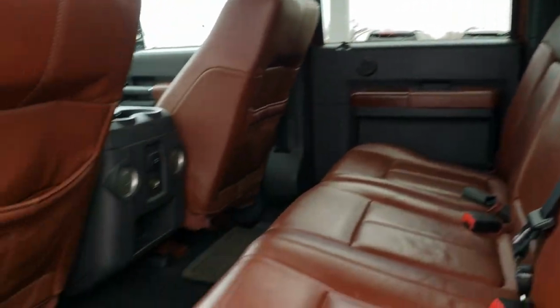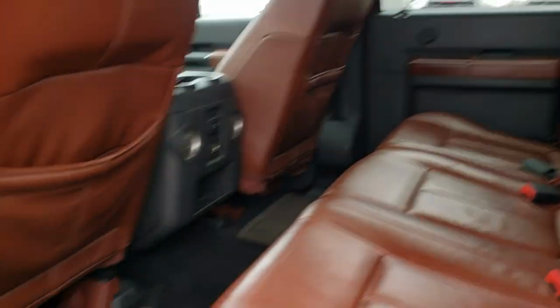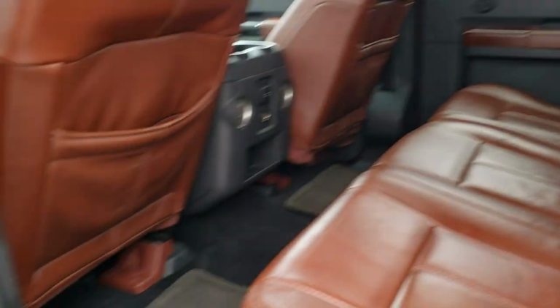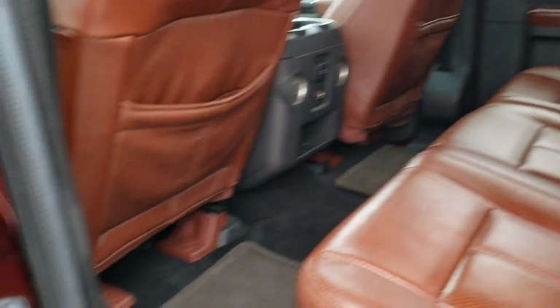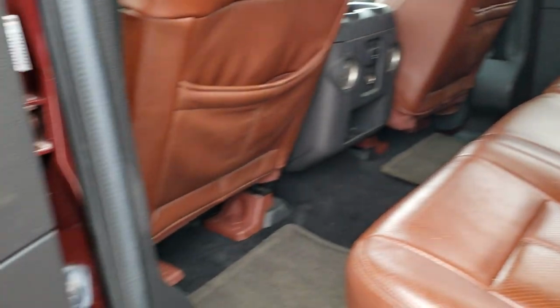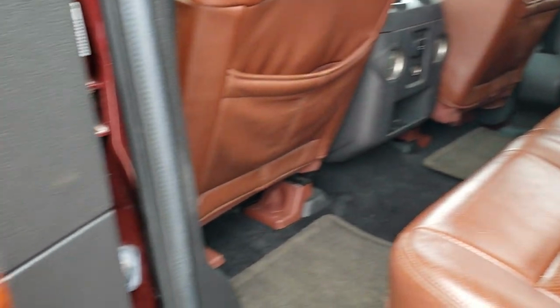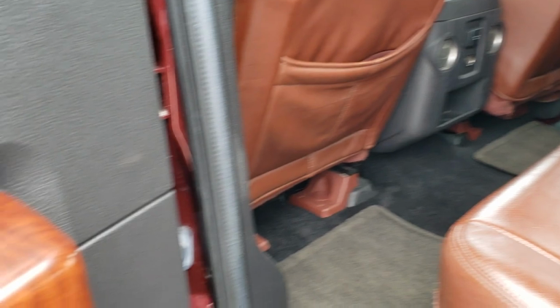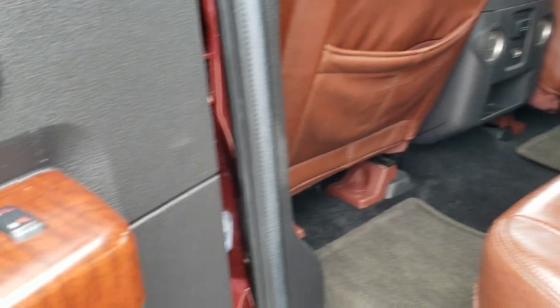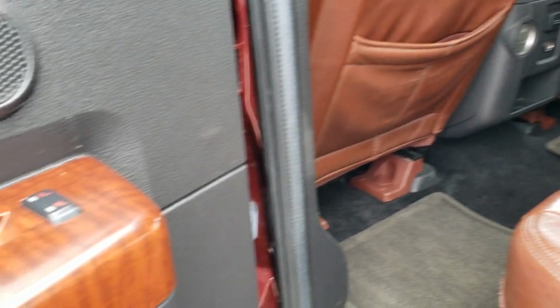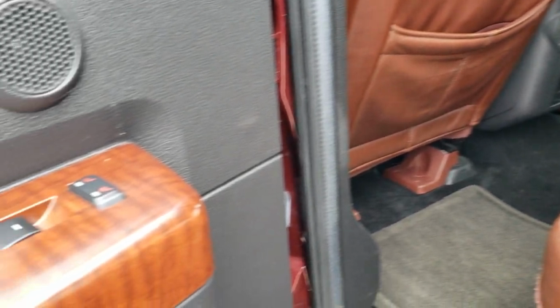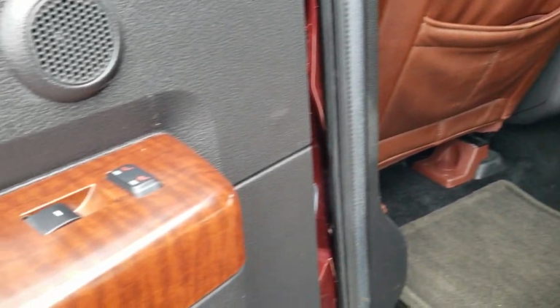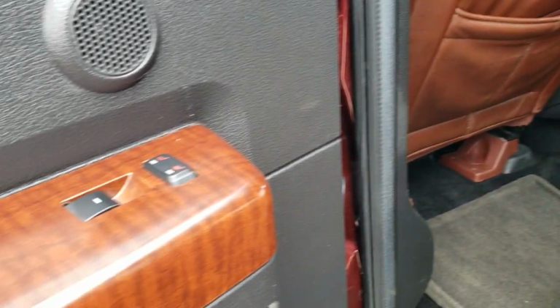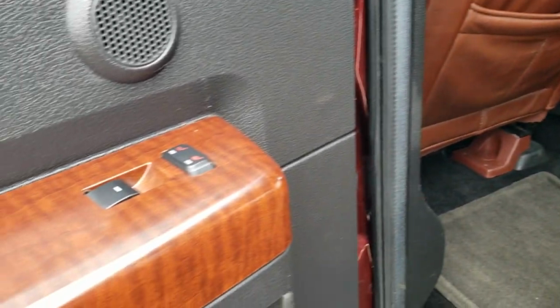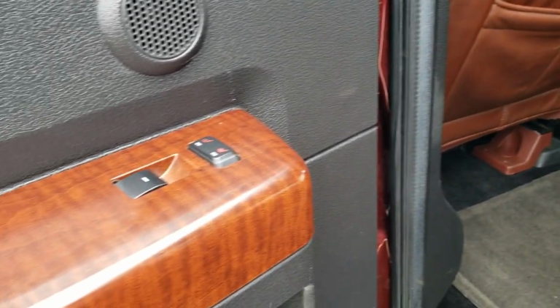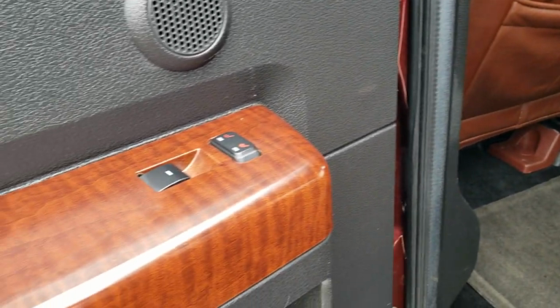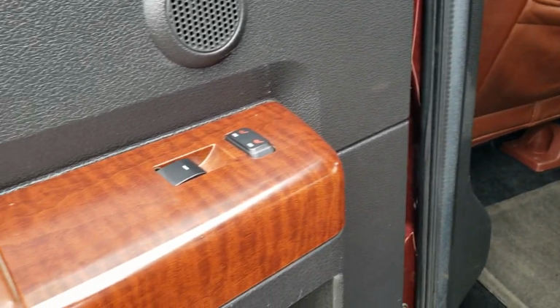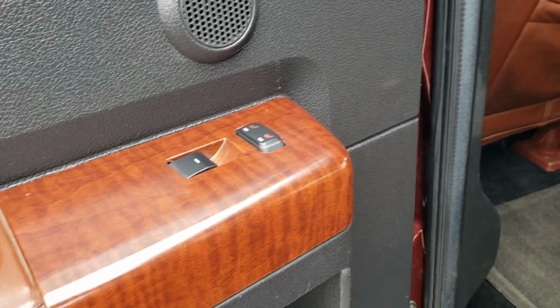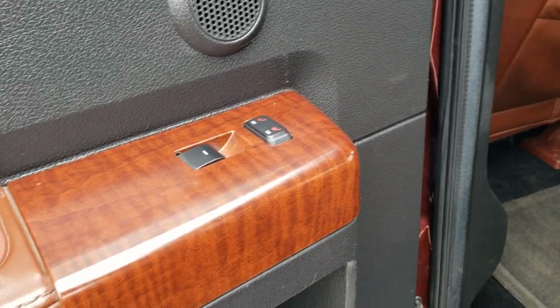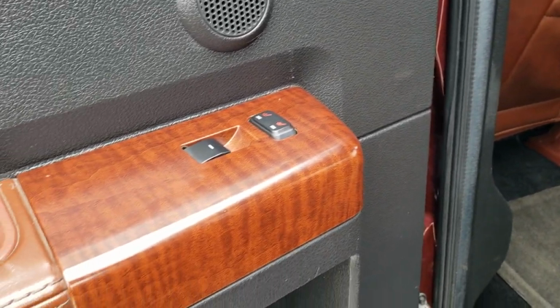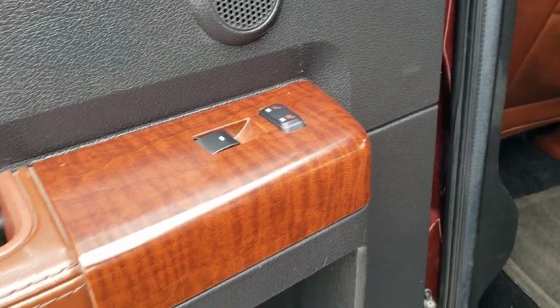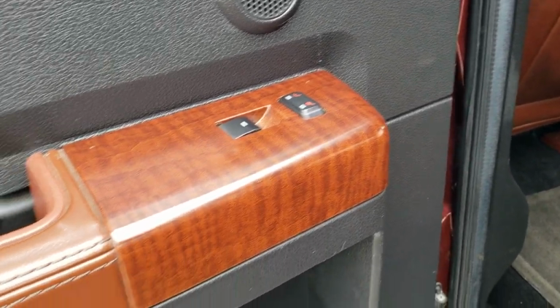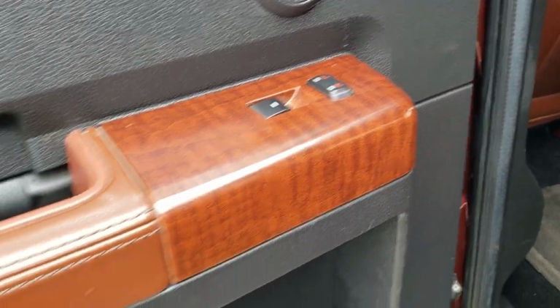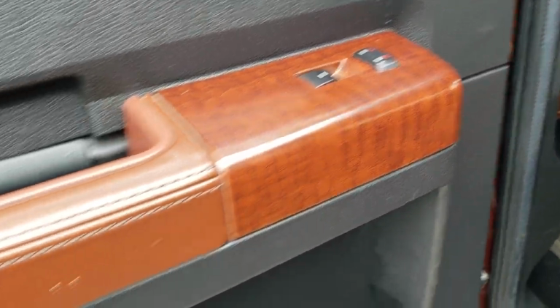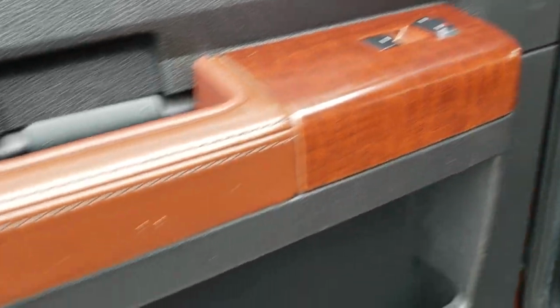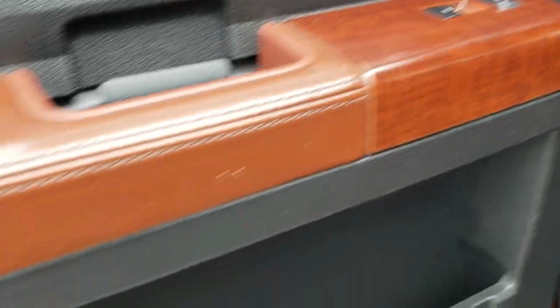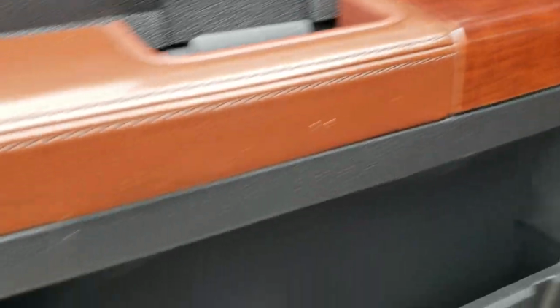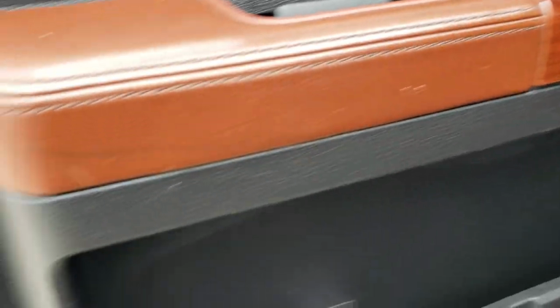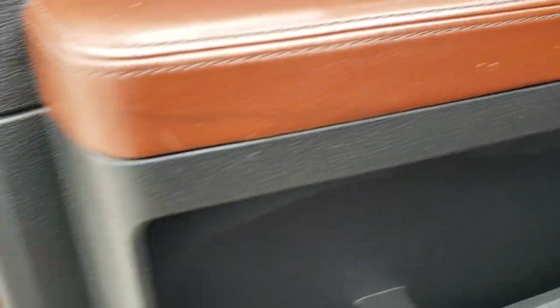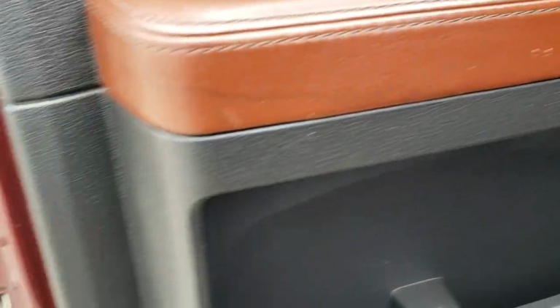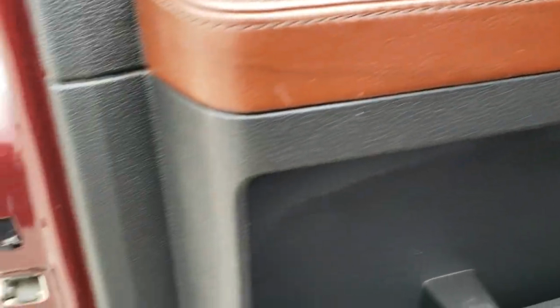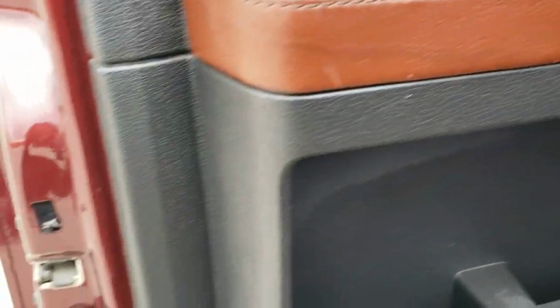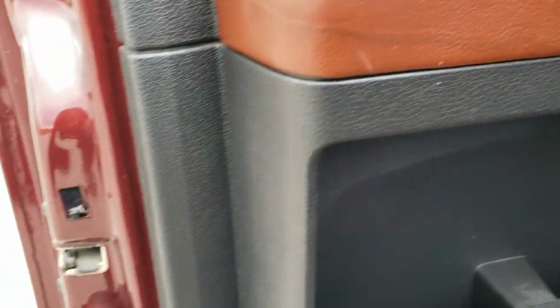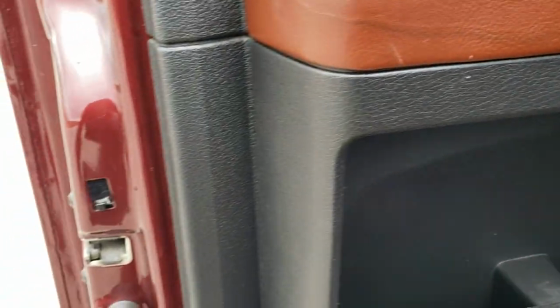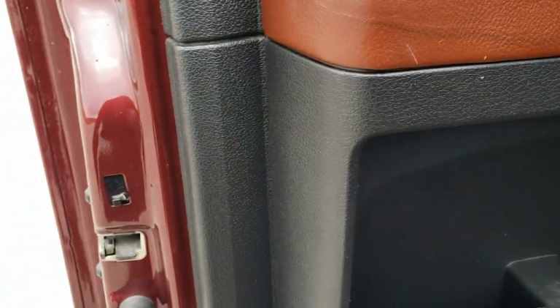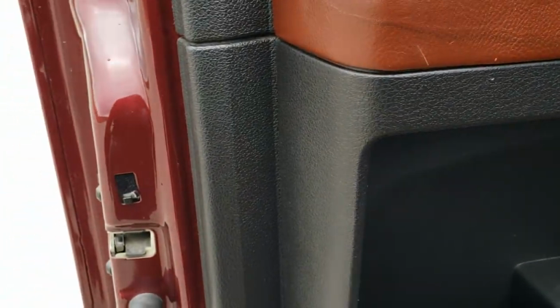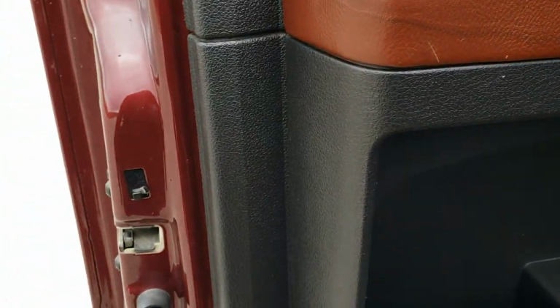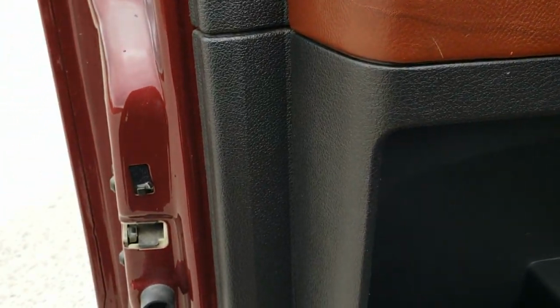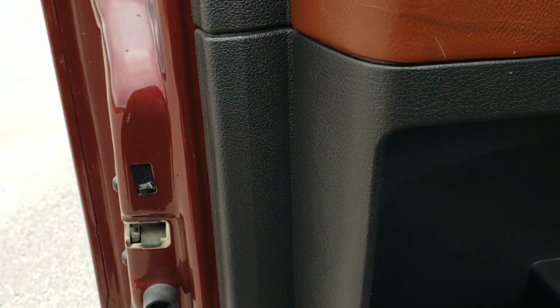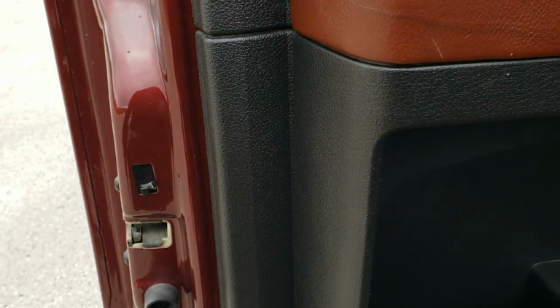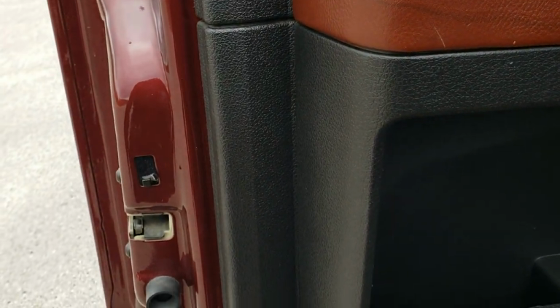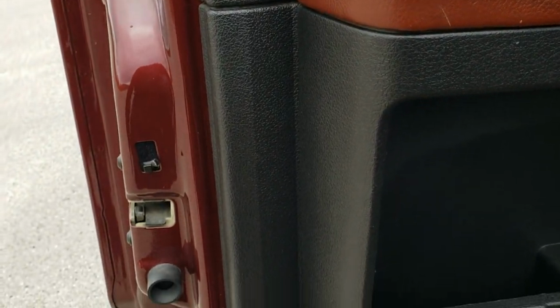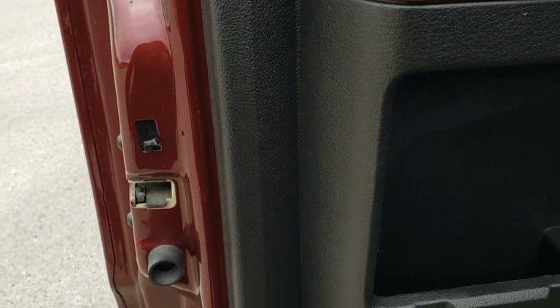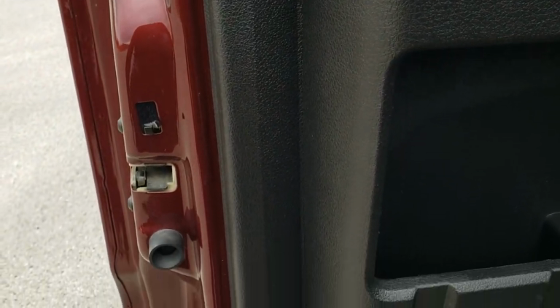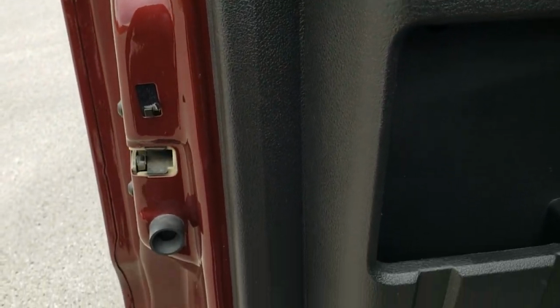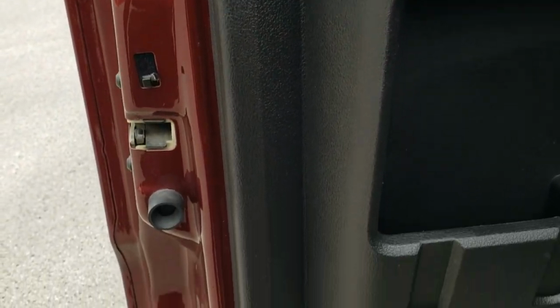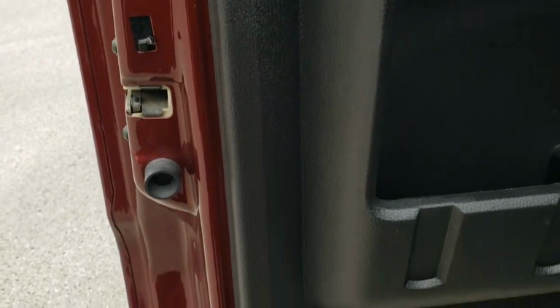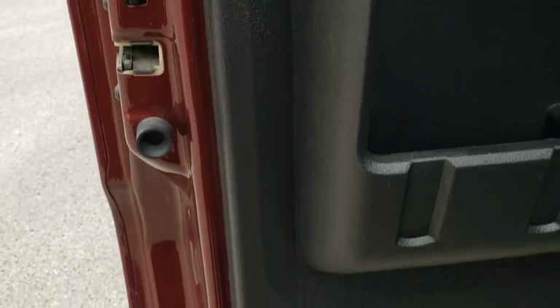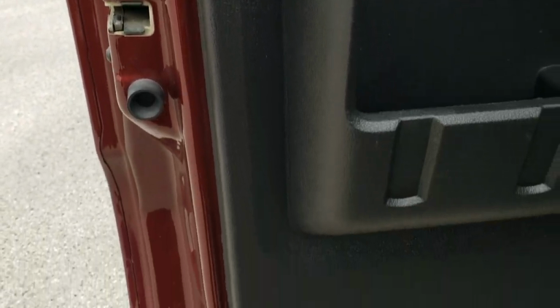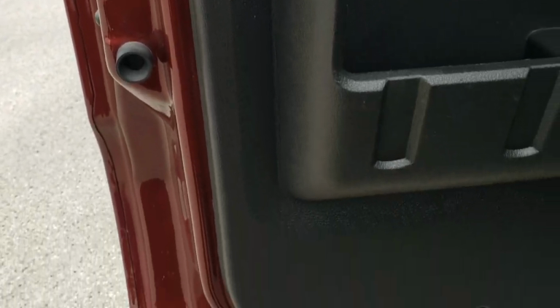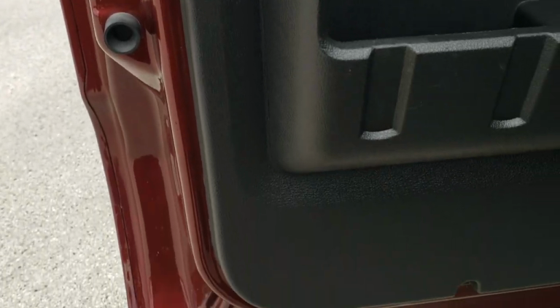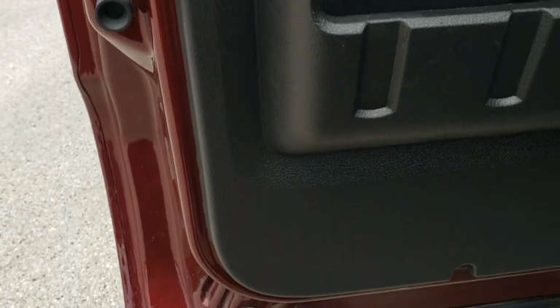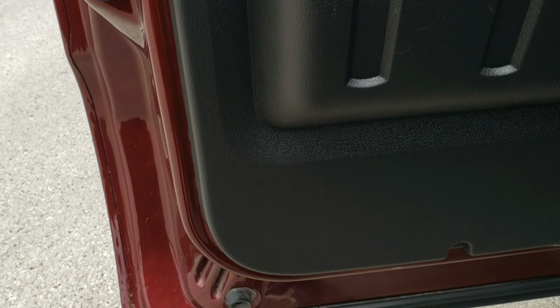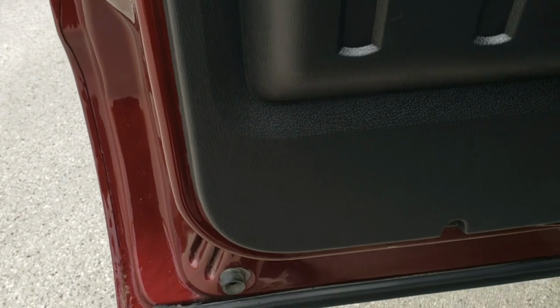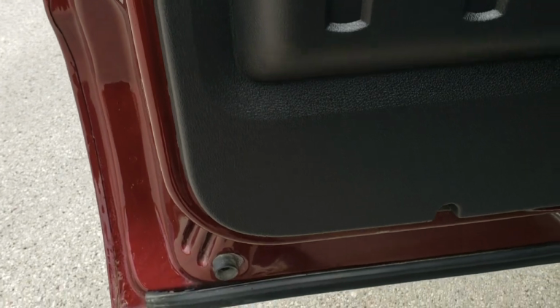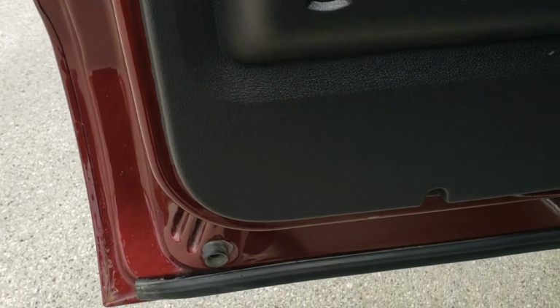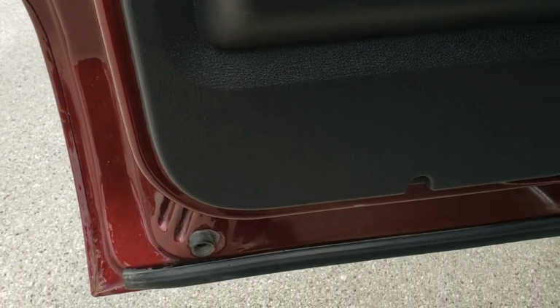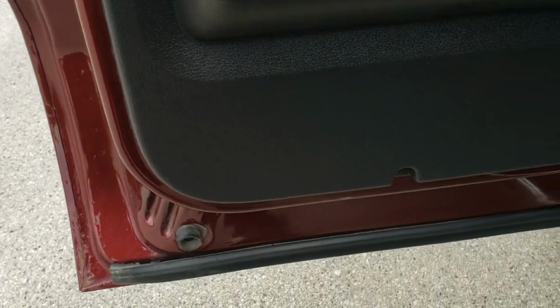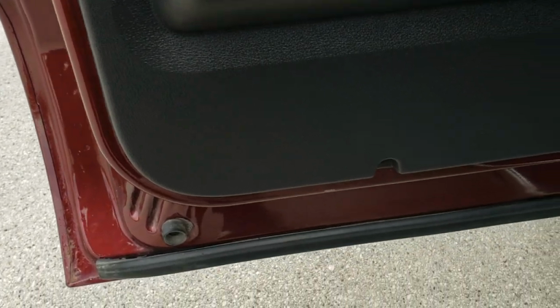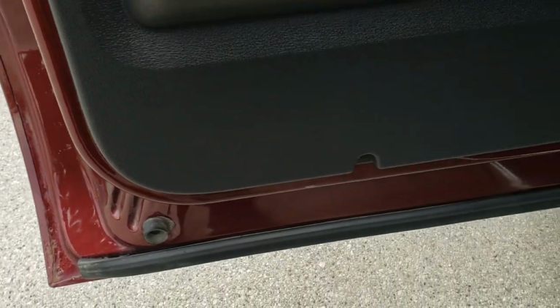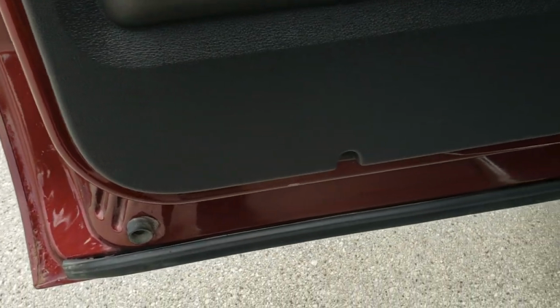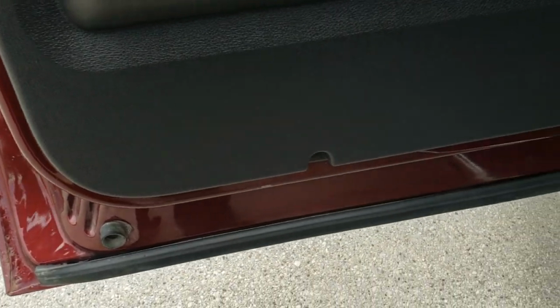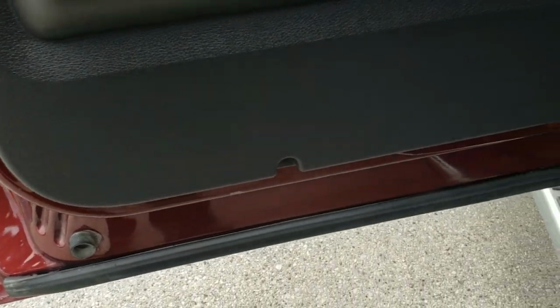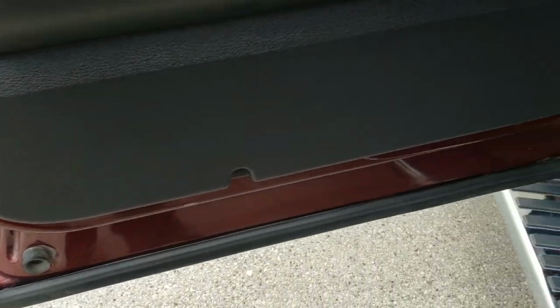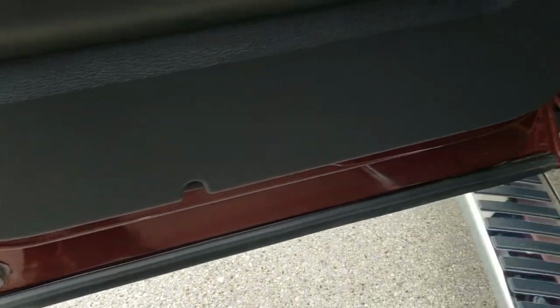There are your heated seat buttons. You do get the child safety locks on the back doors, and the door jambs look pretty good.